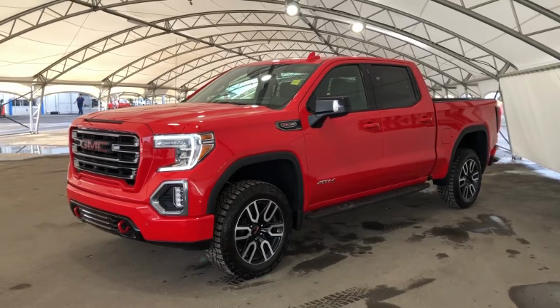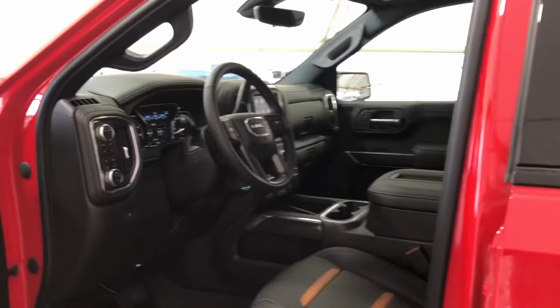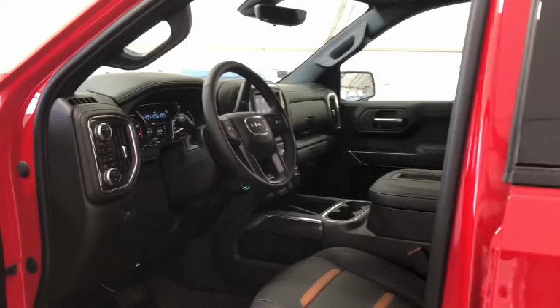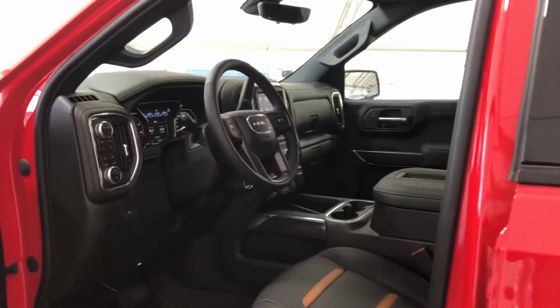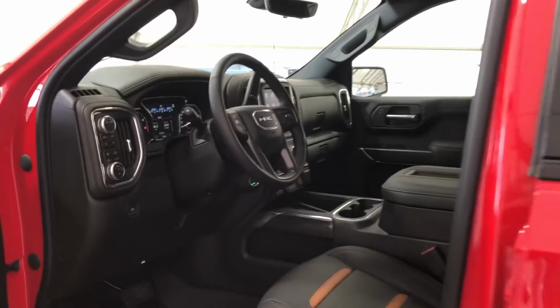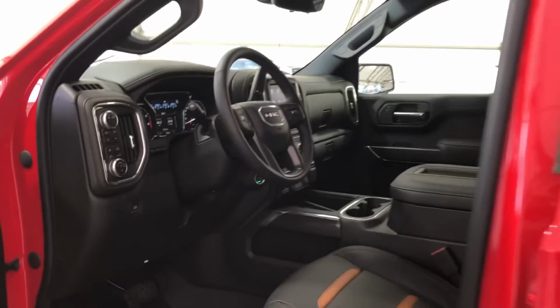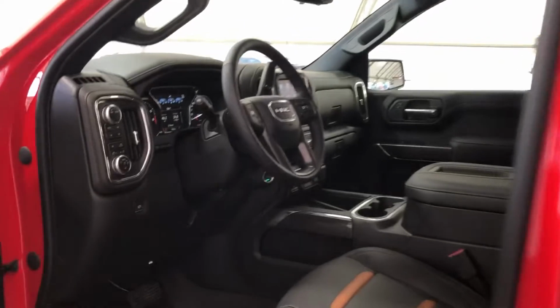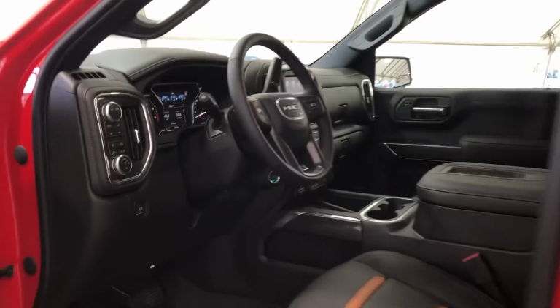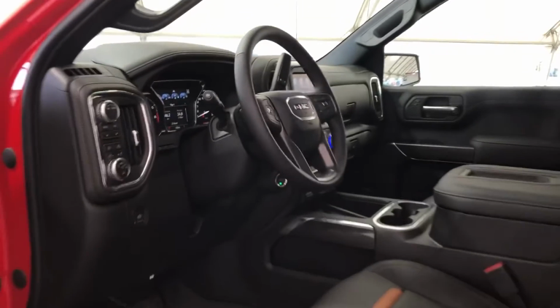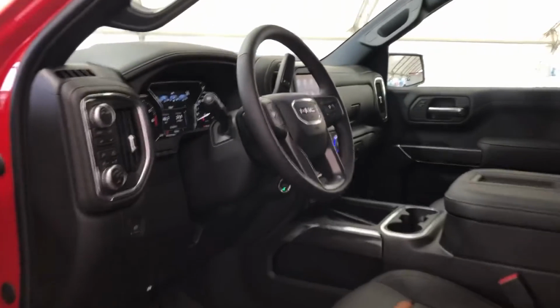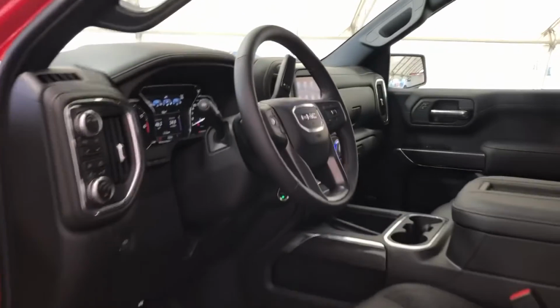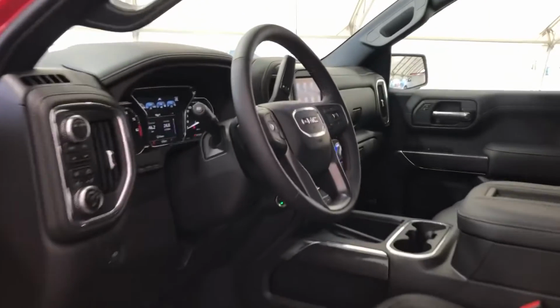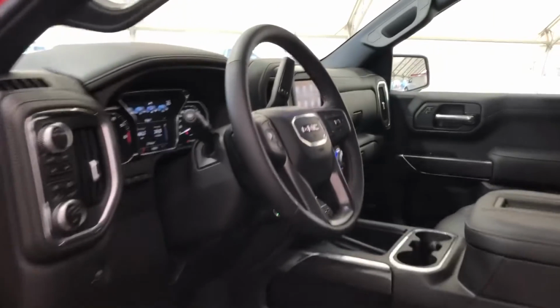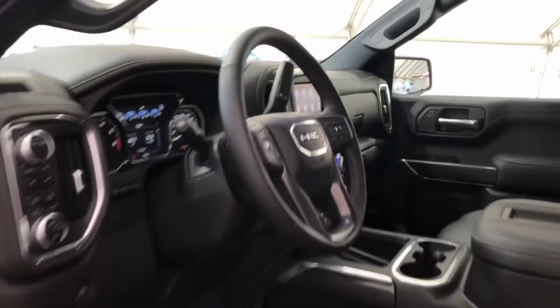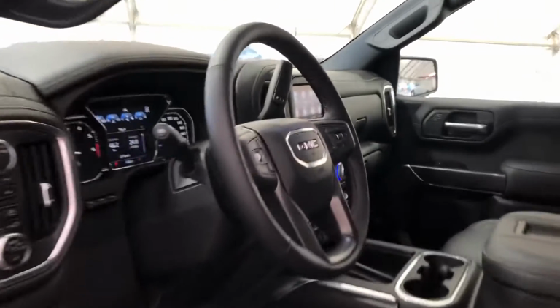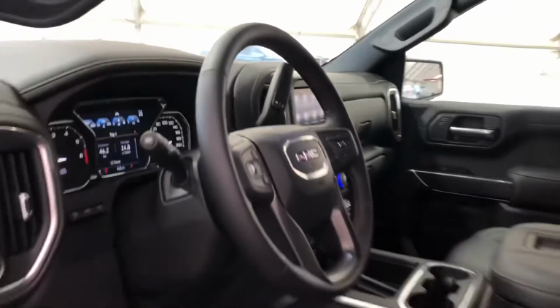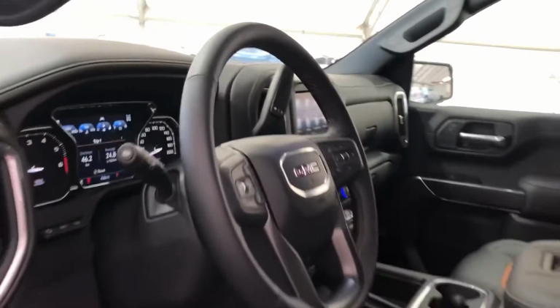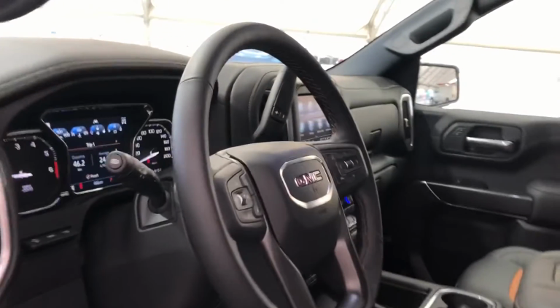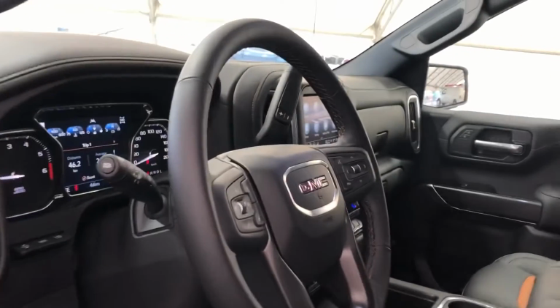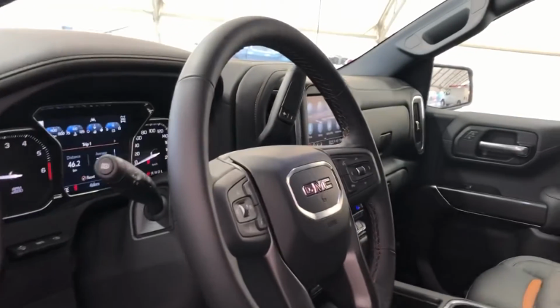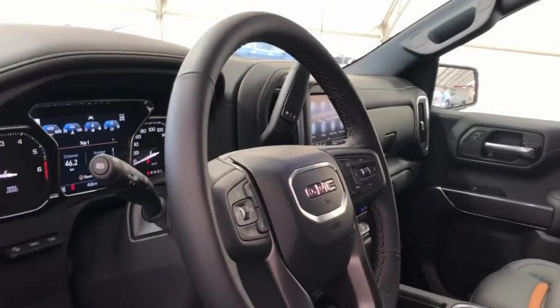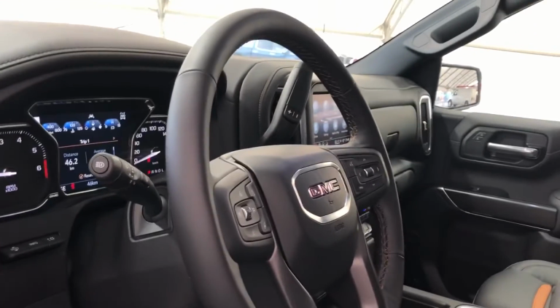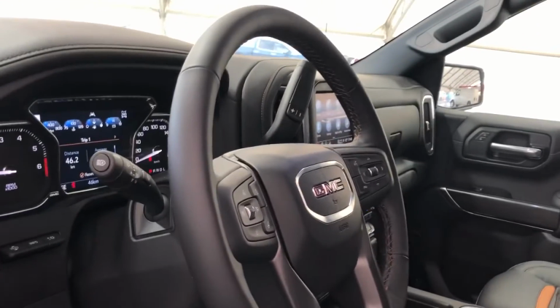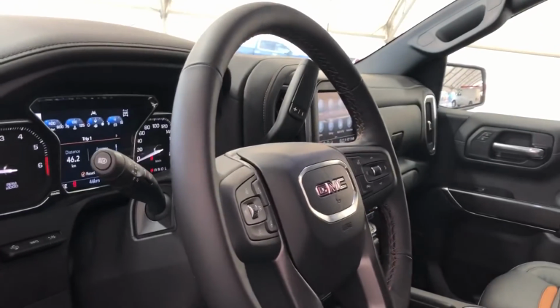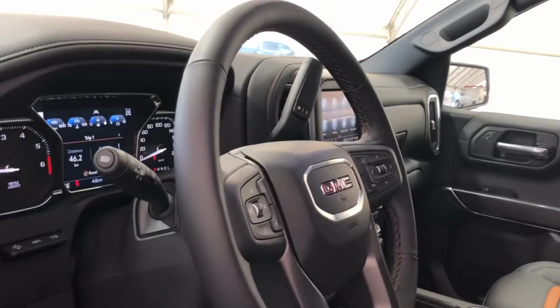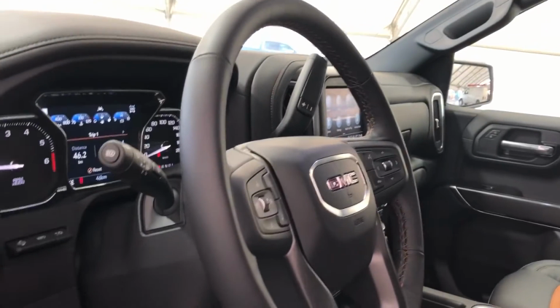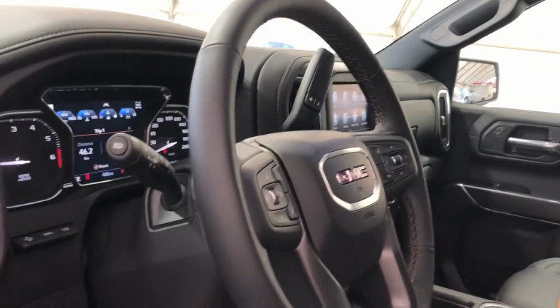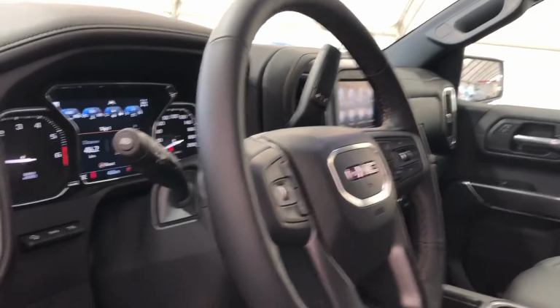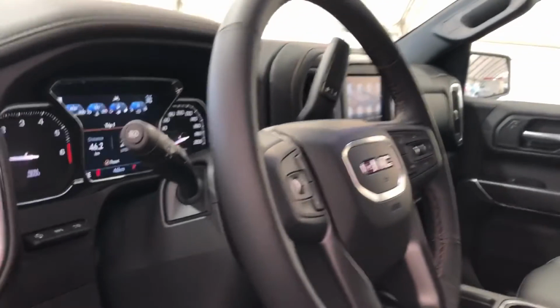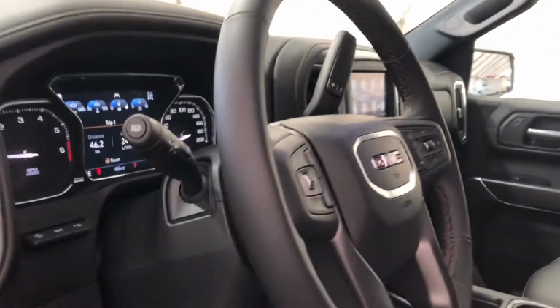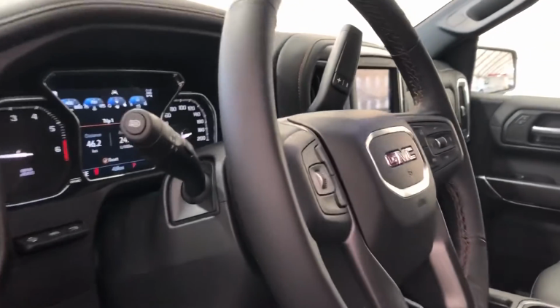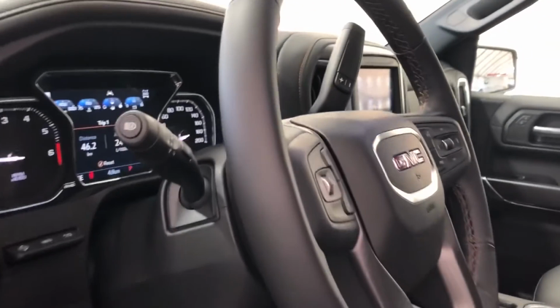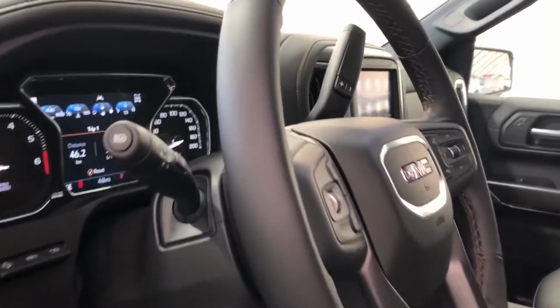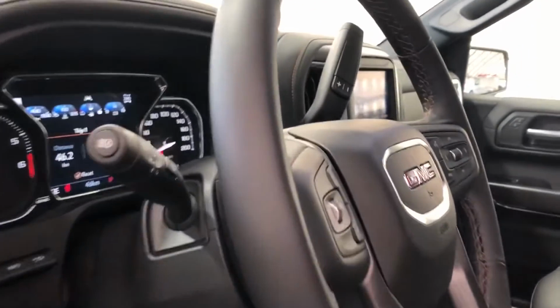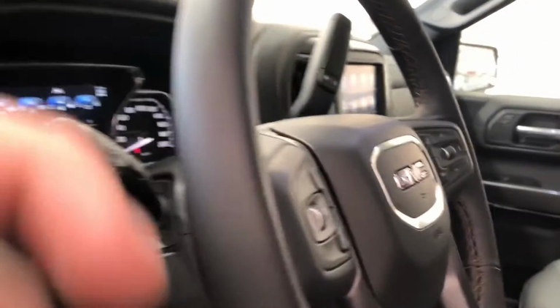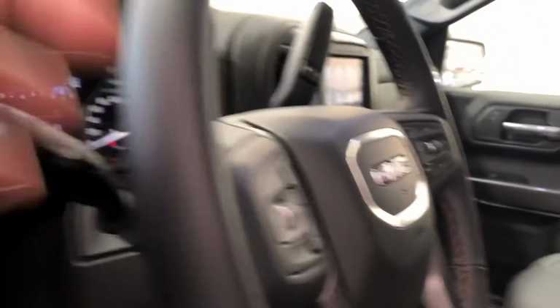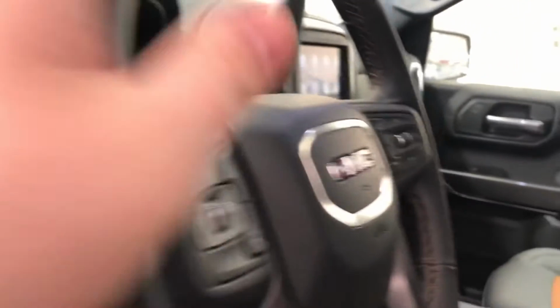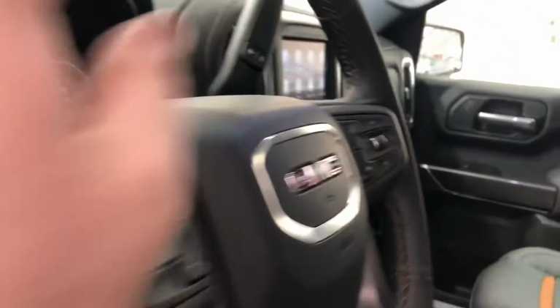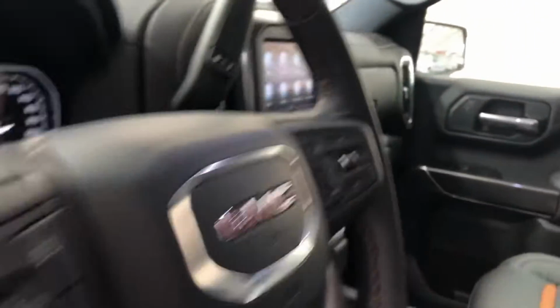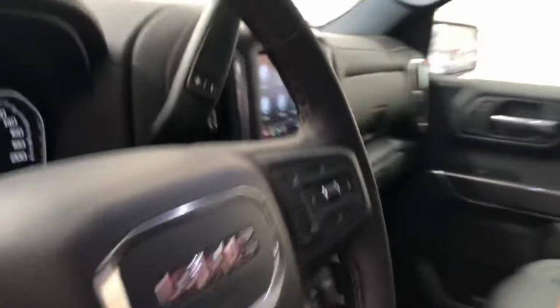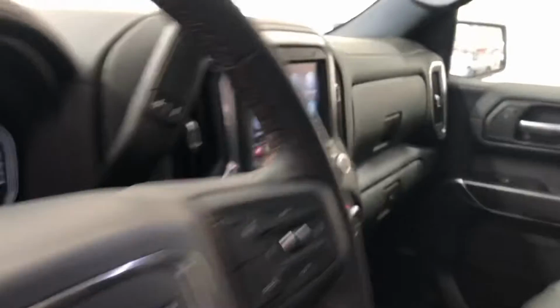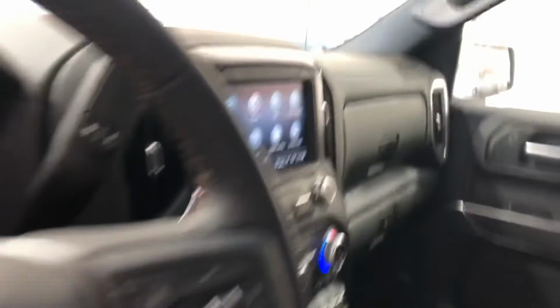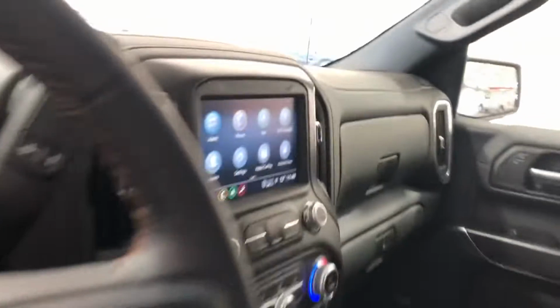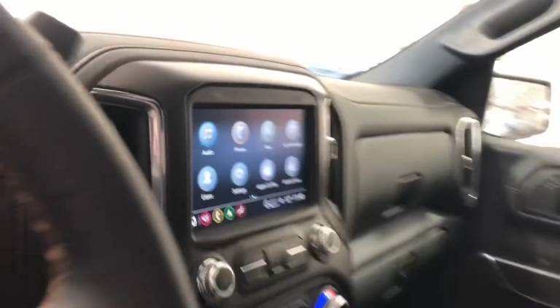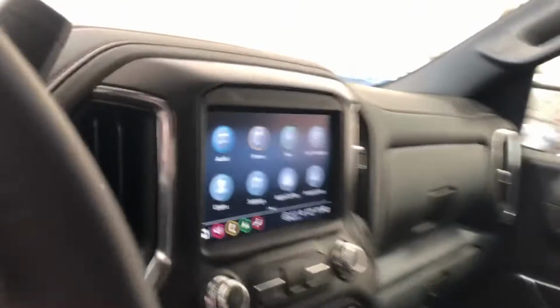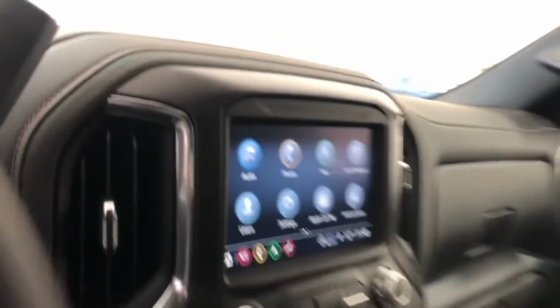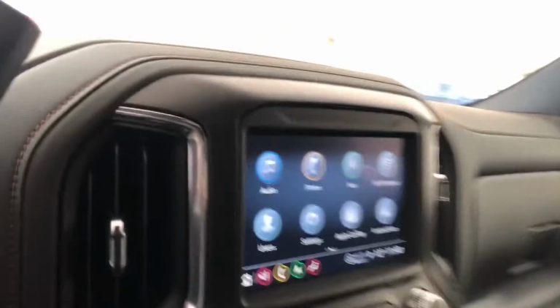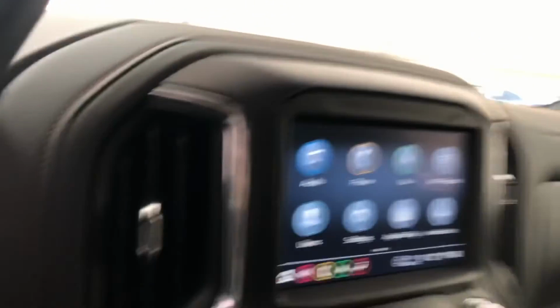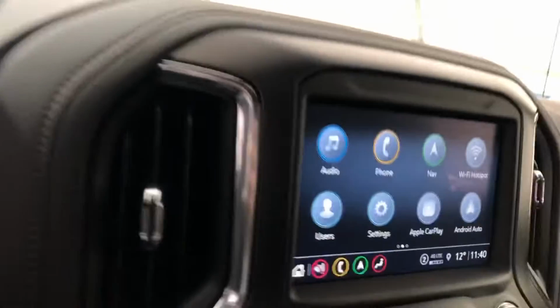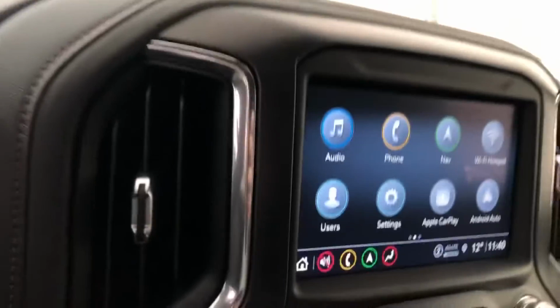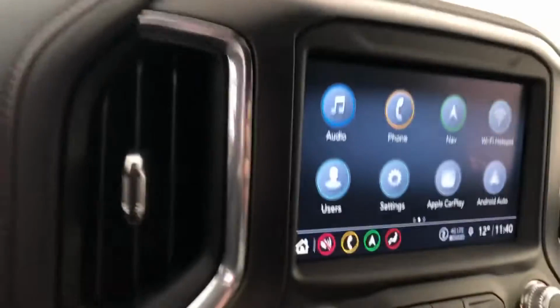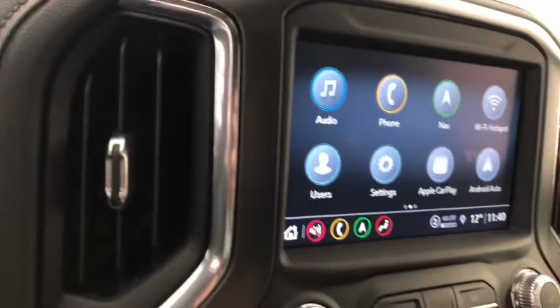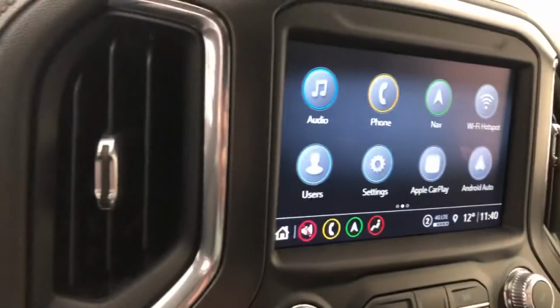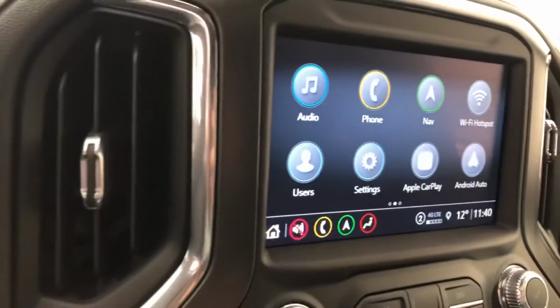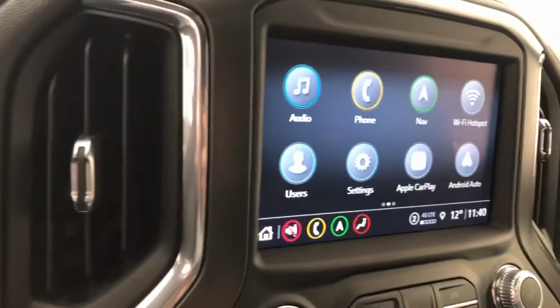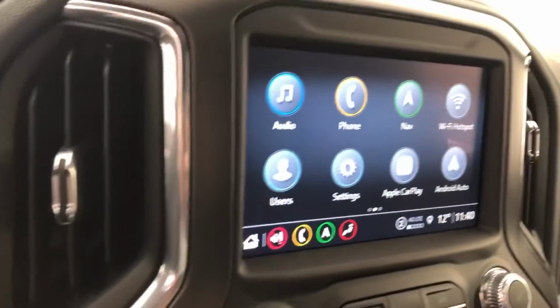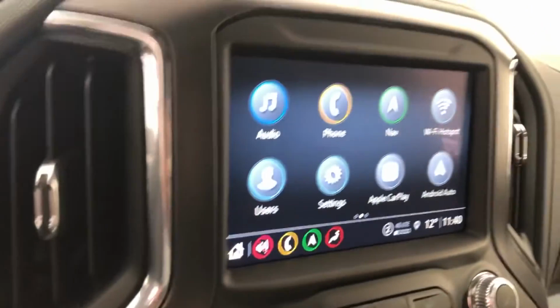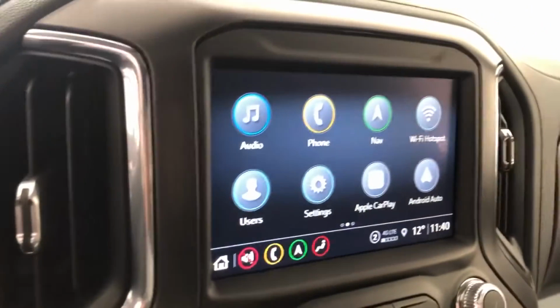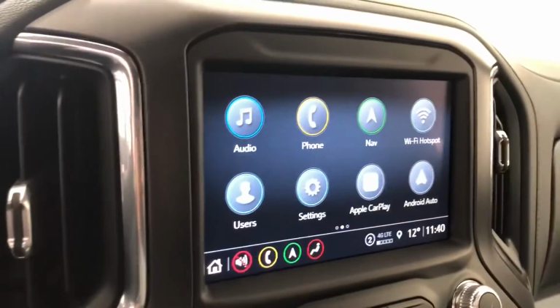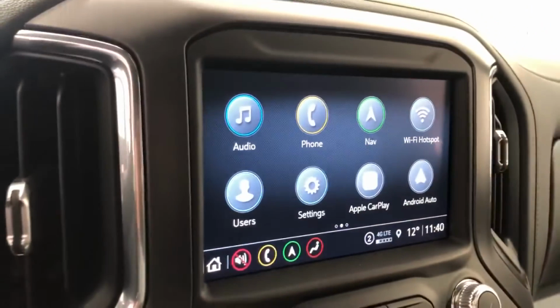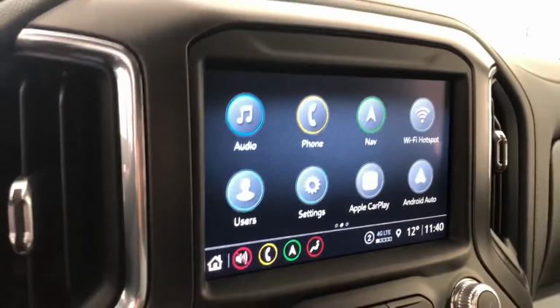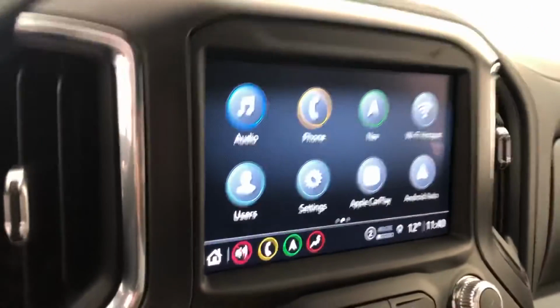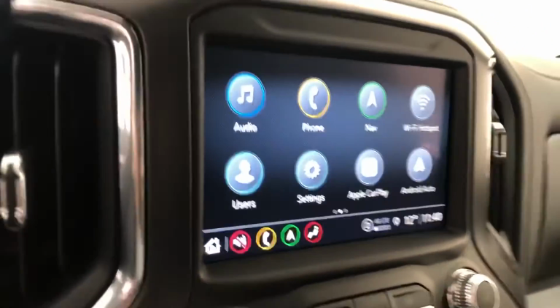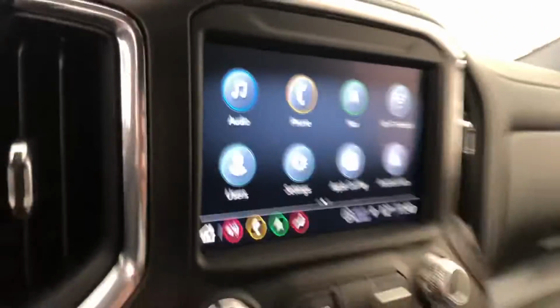Up front you have steering wheel audio and cruise controls, and your GMC infotainment system.